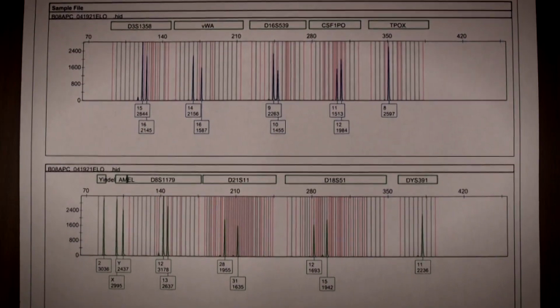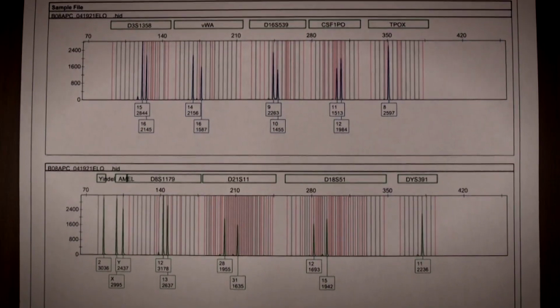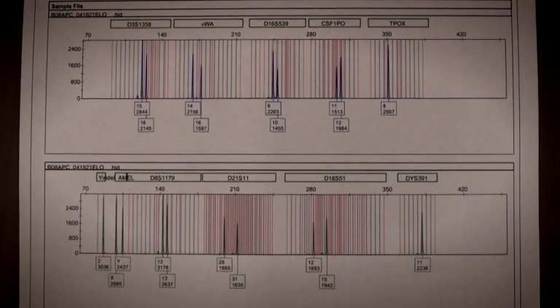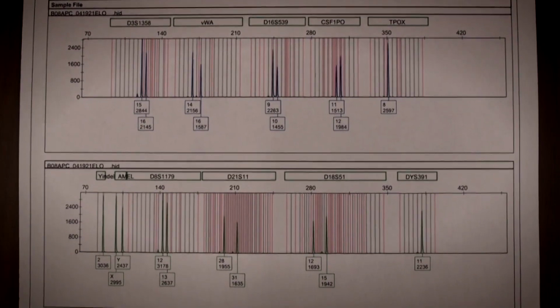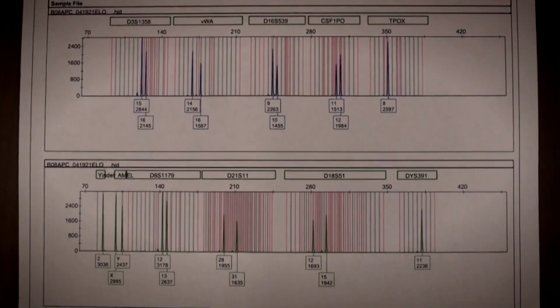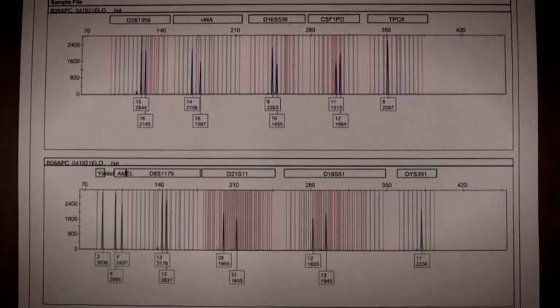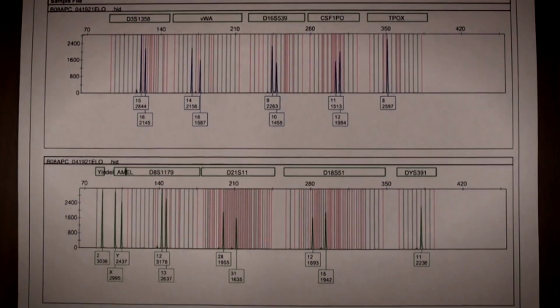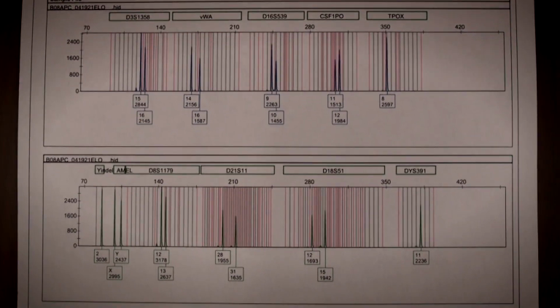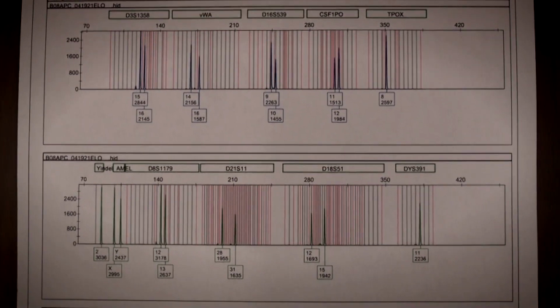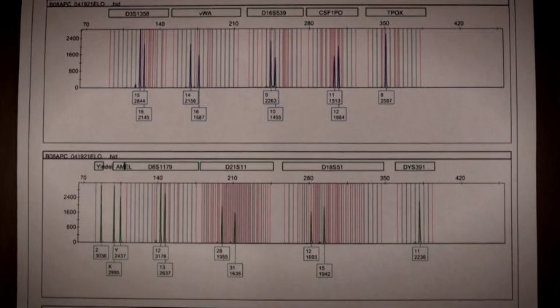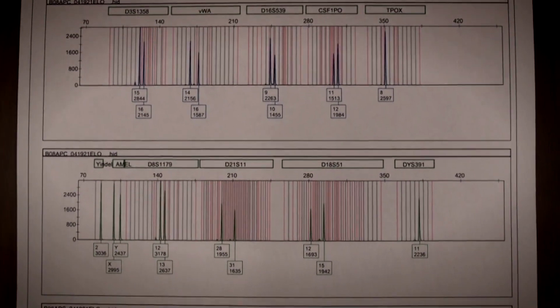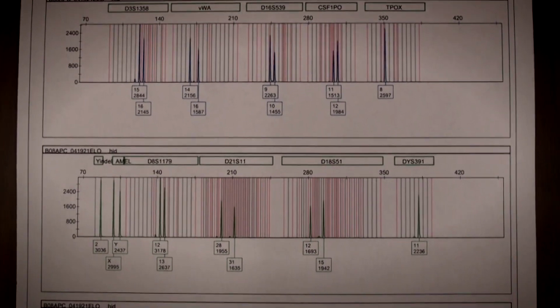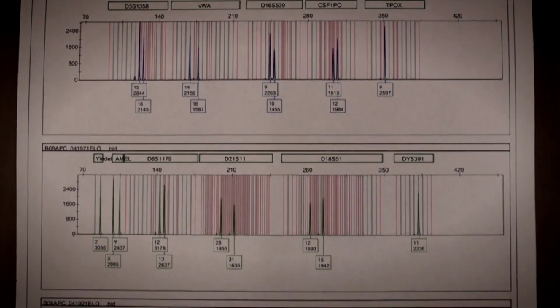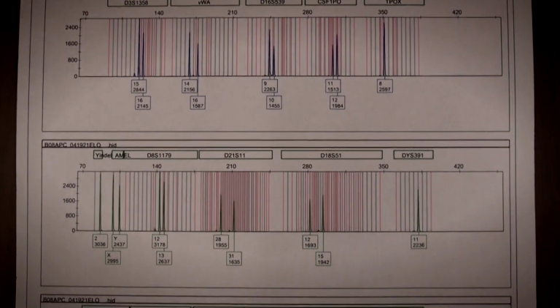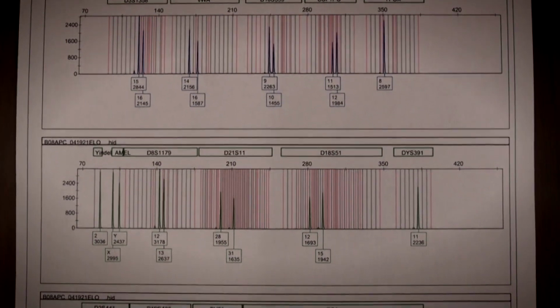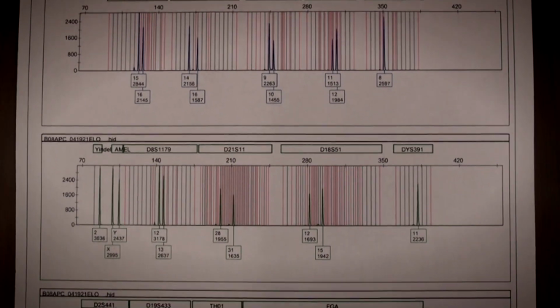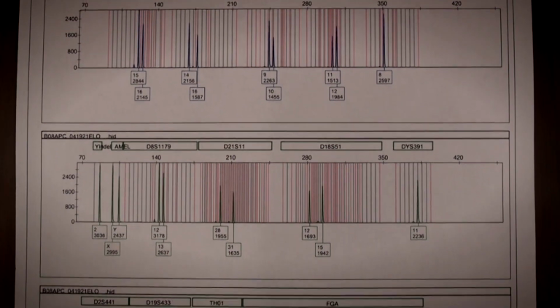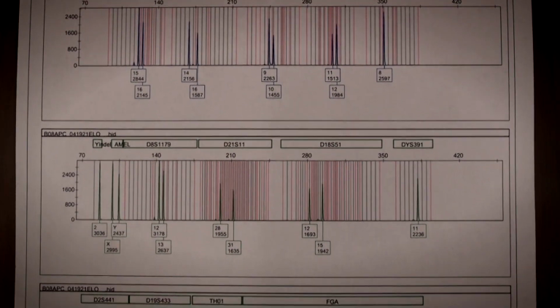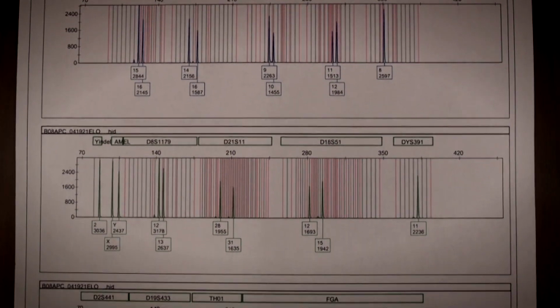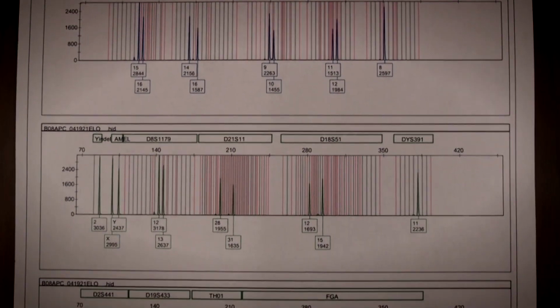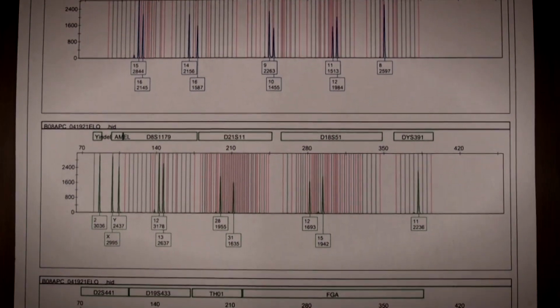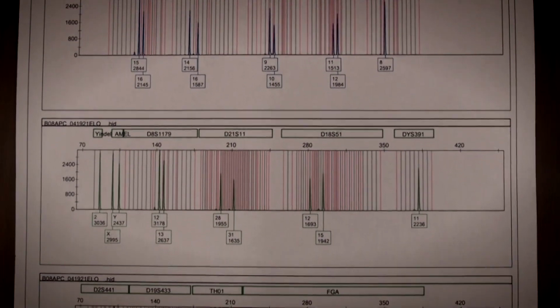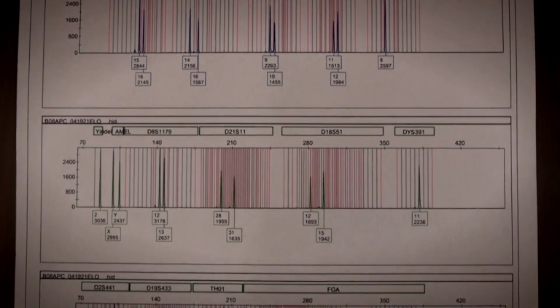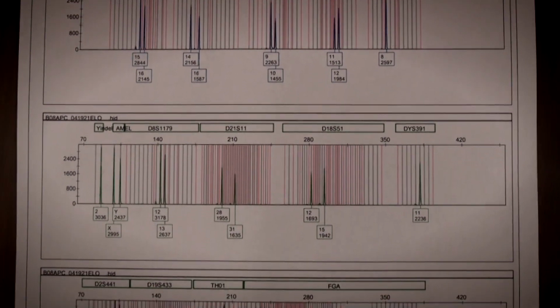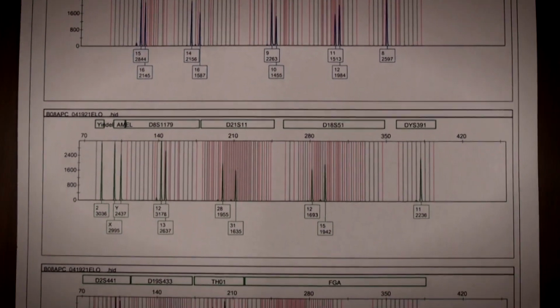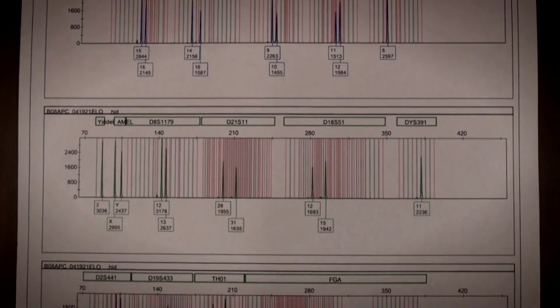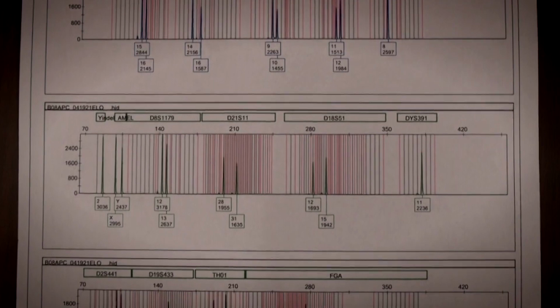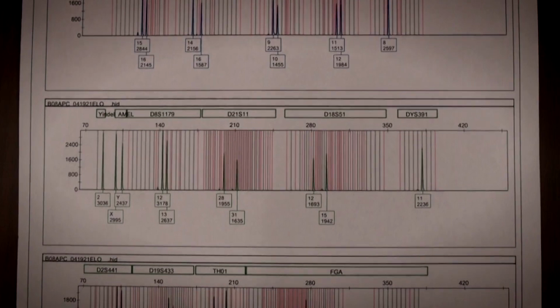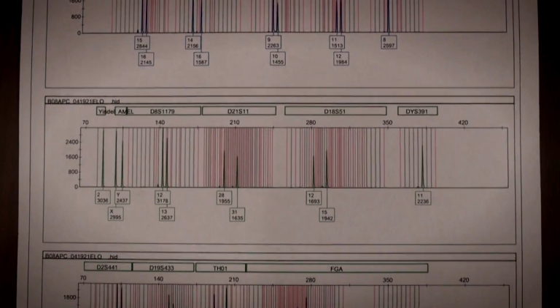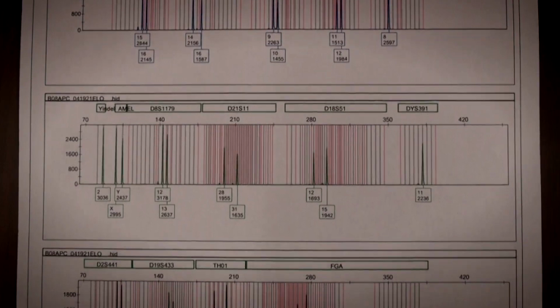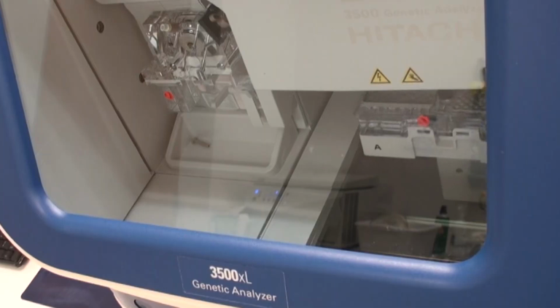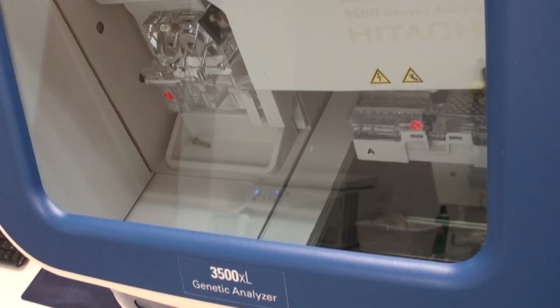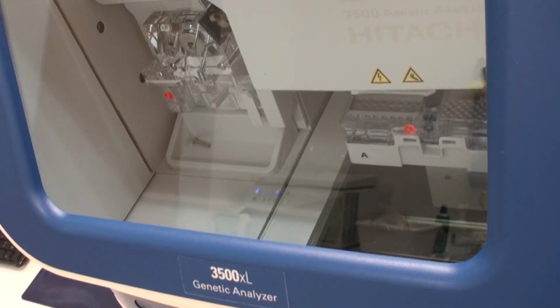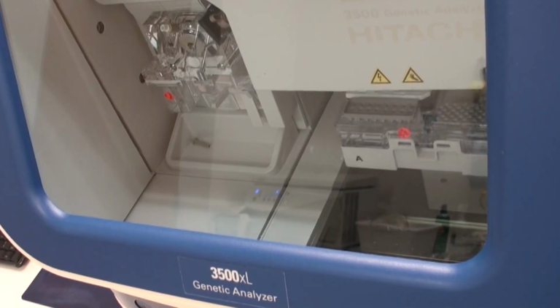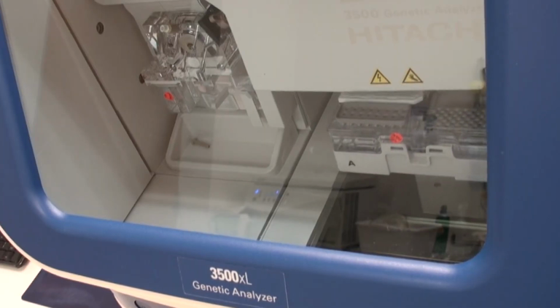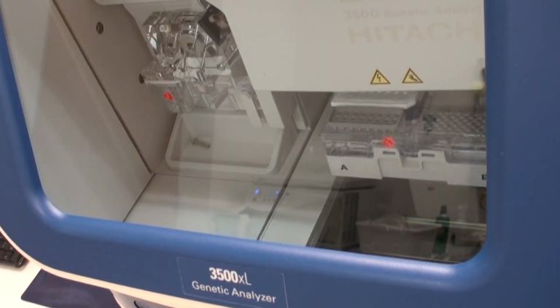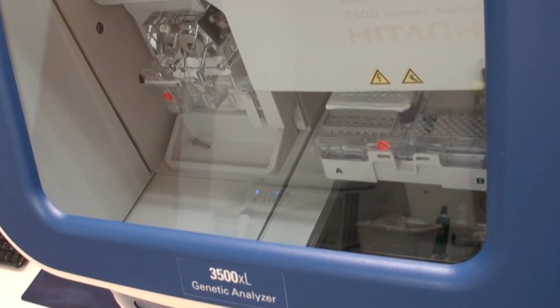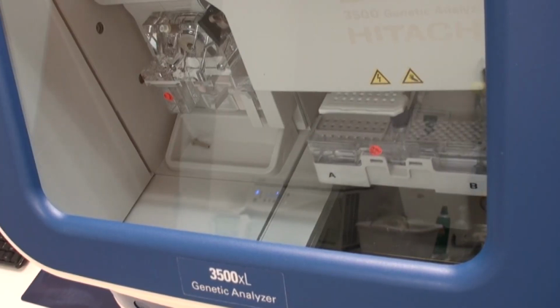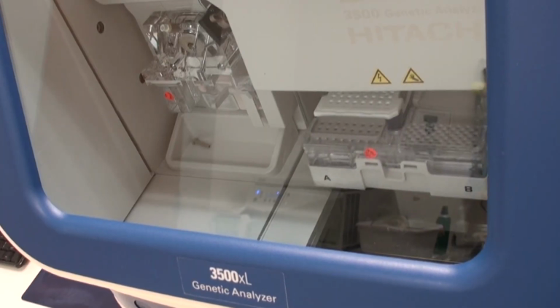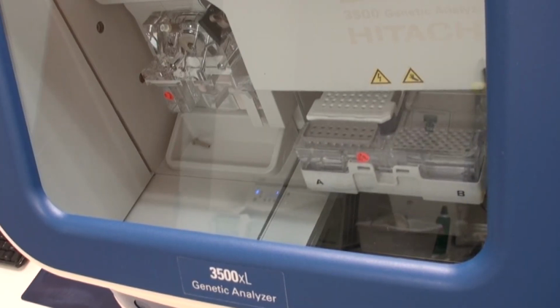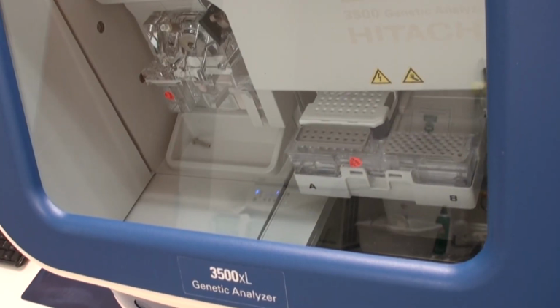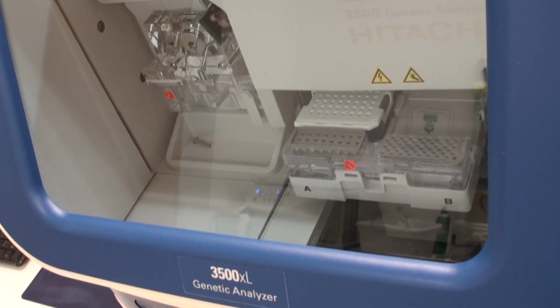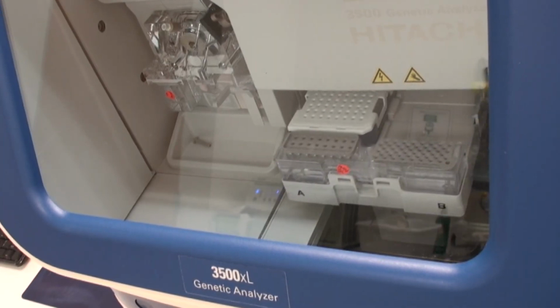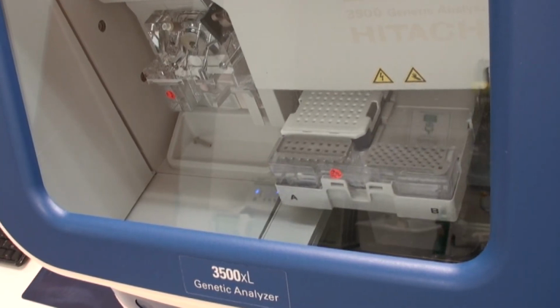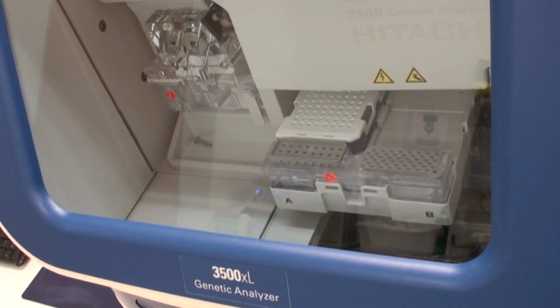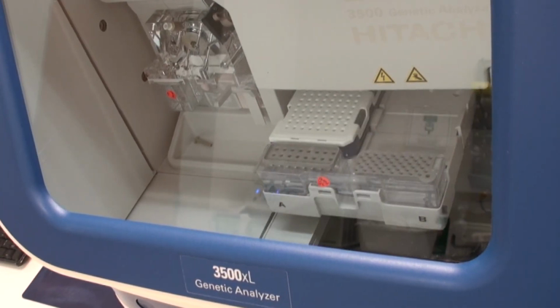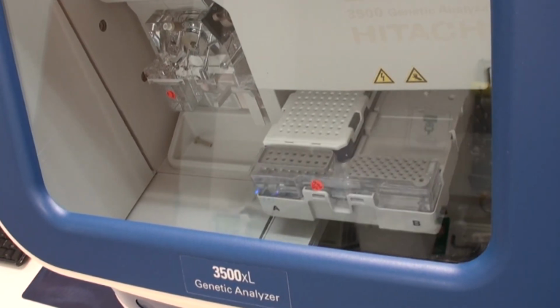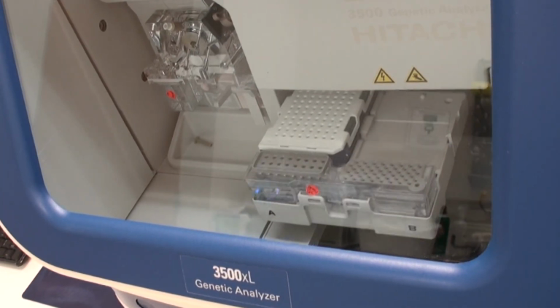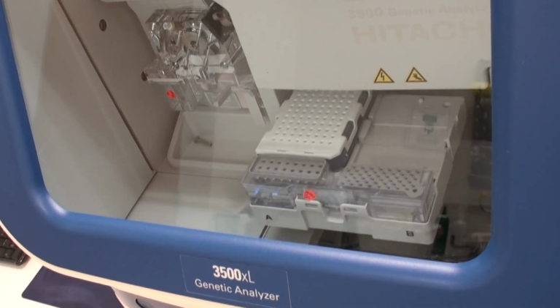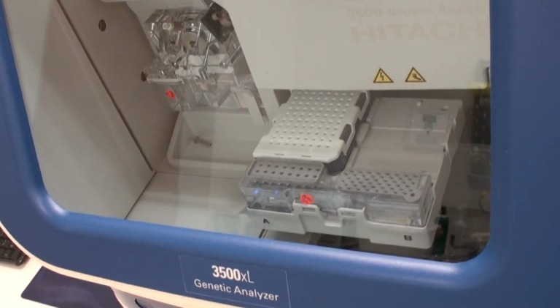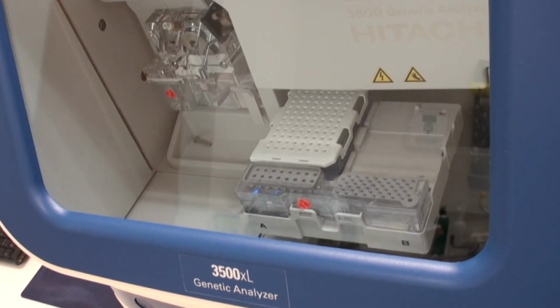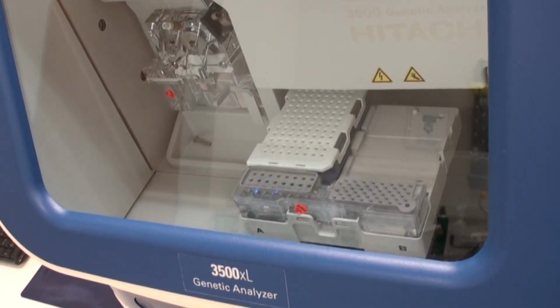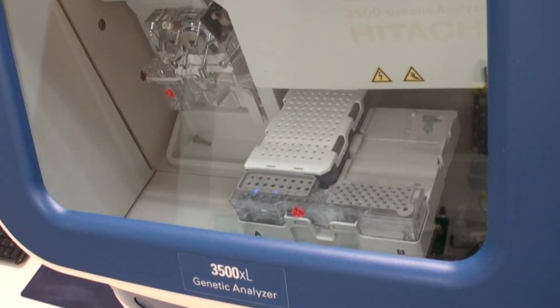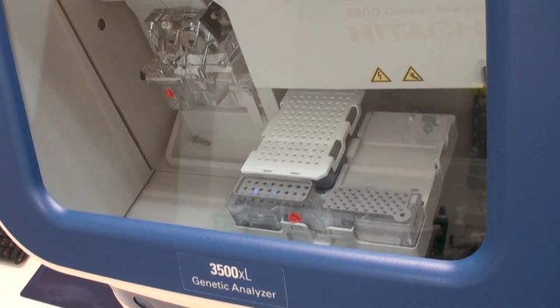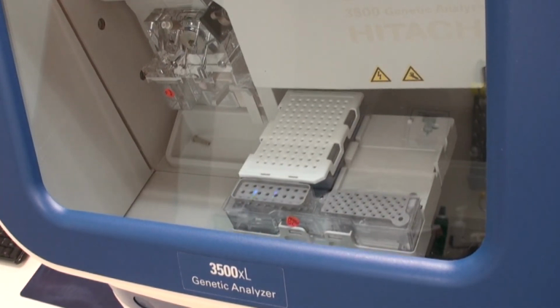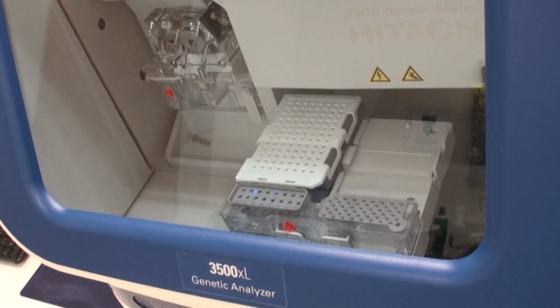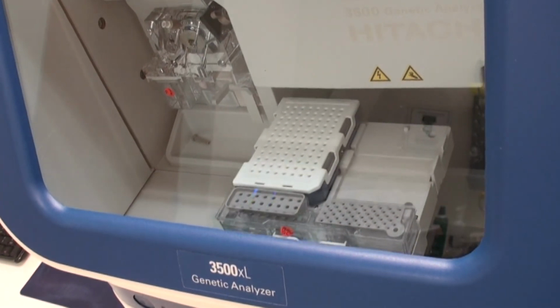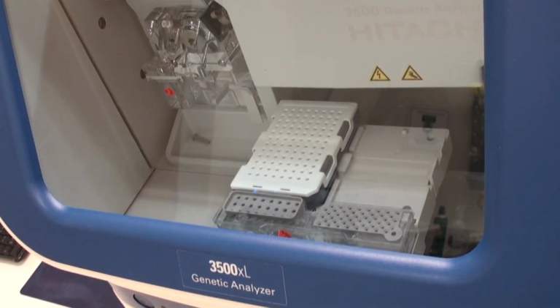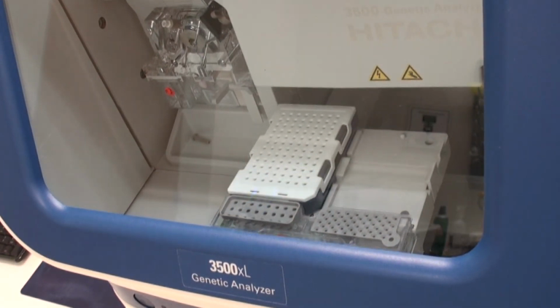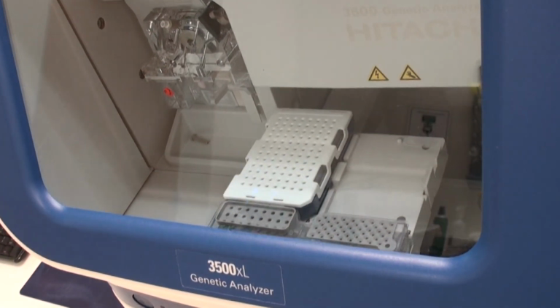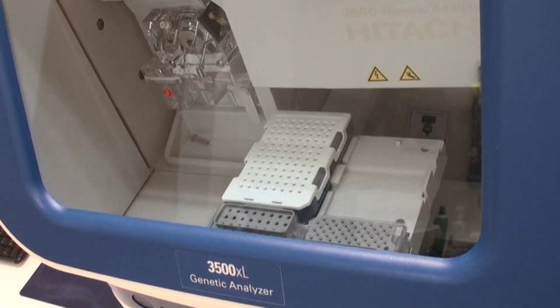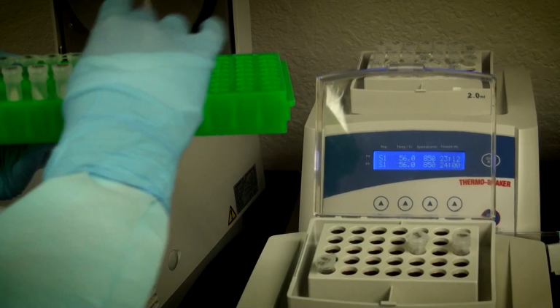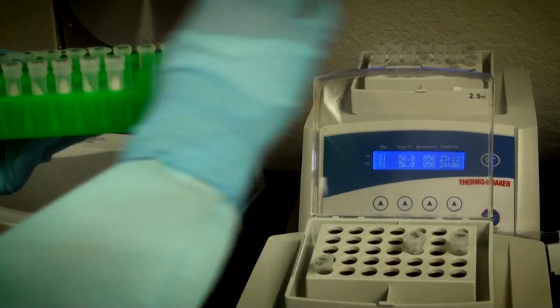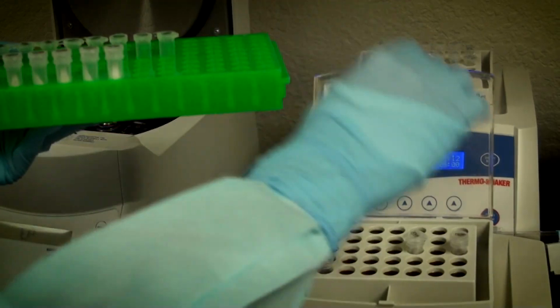The goal? Find a match. The first stop is a national database called CODIS — the Combined DNA Index System.